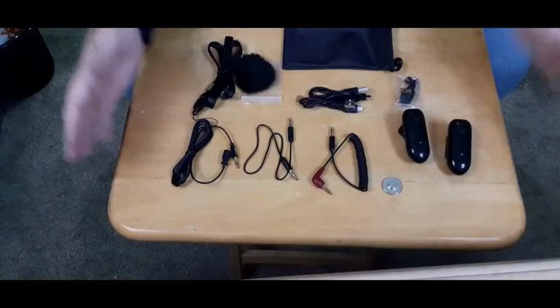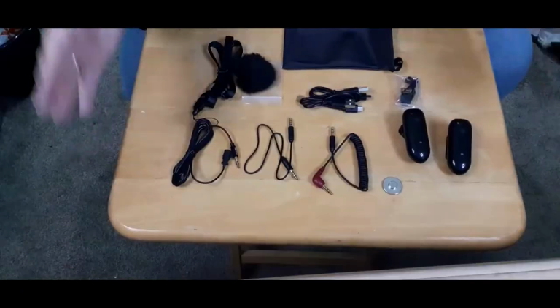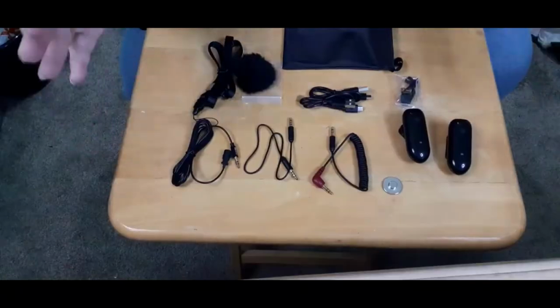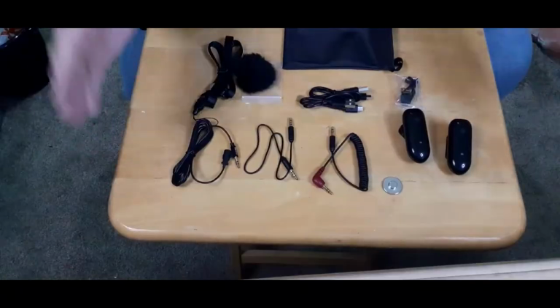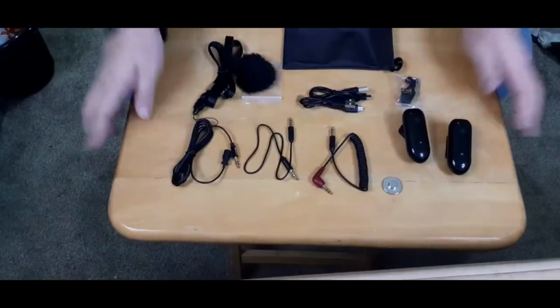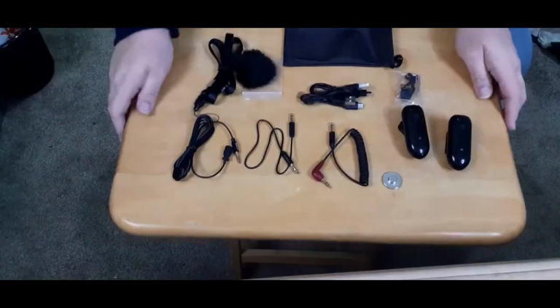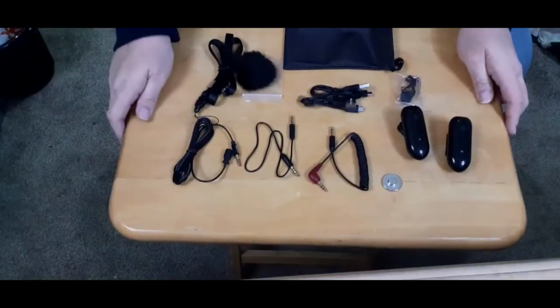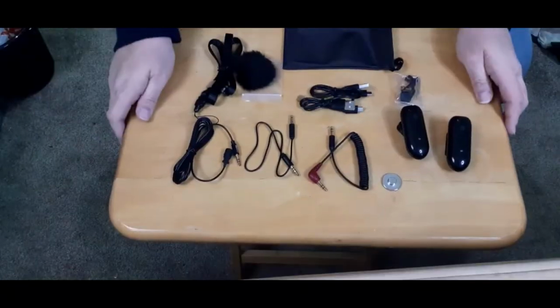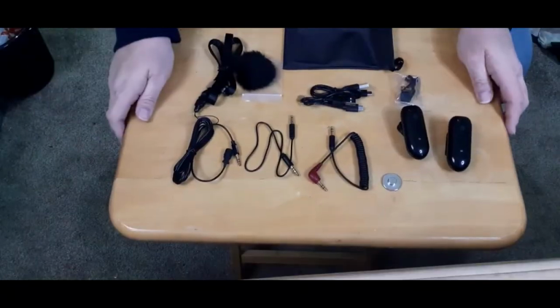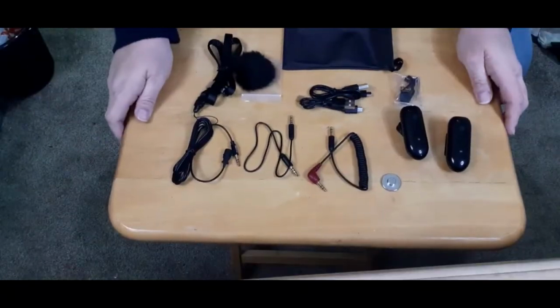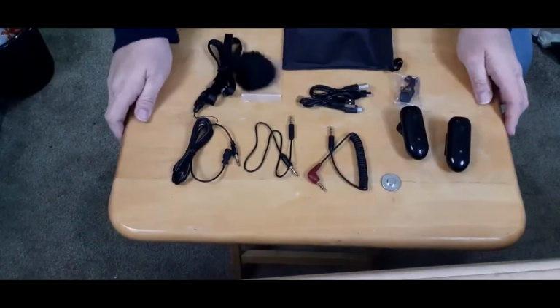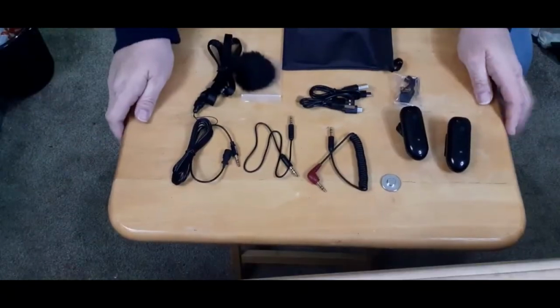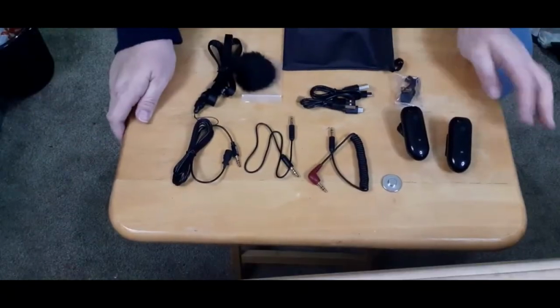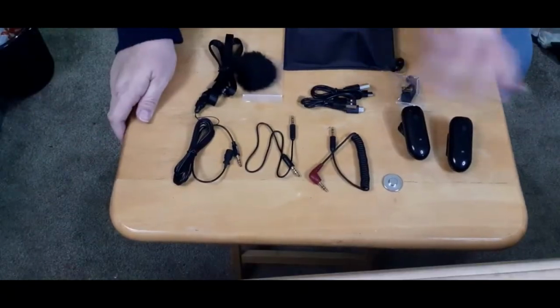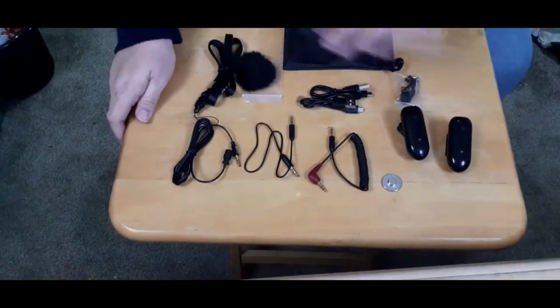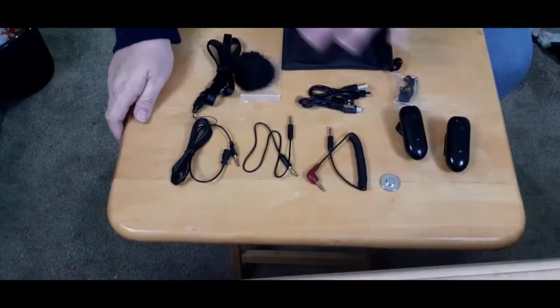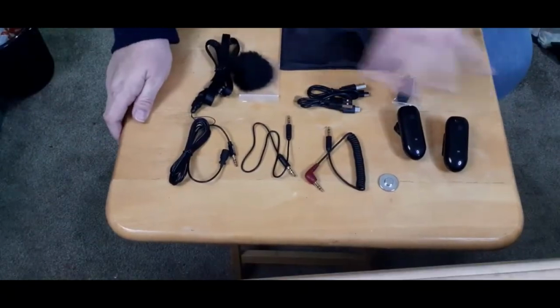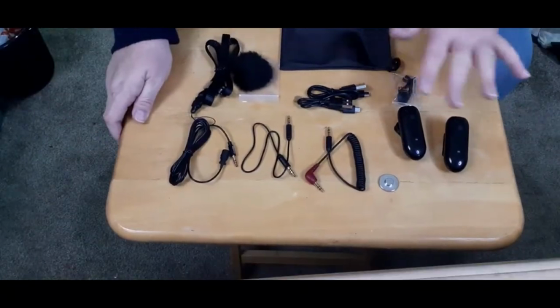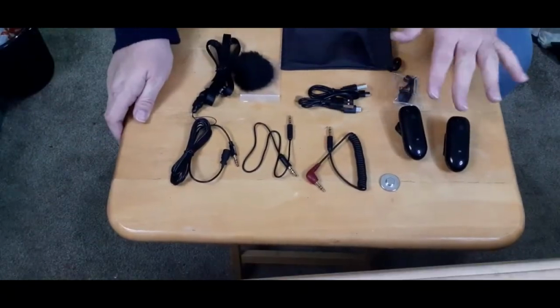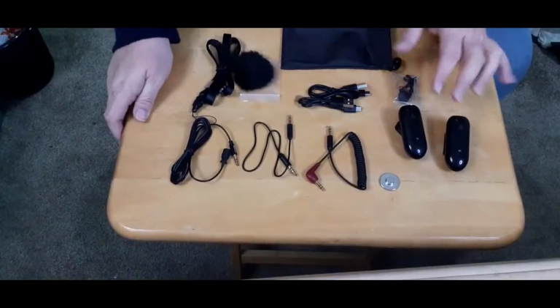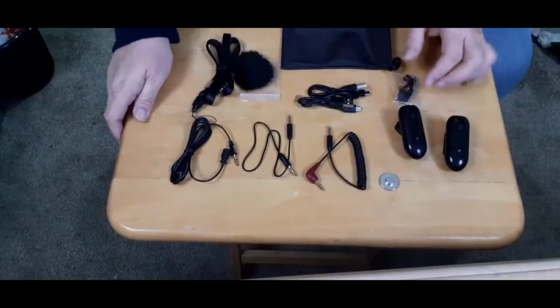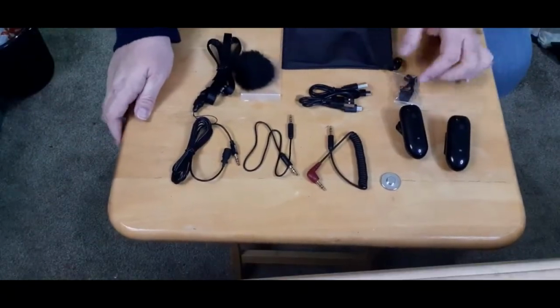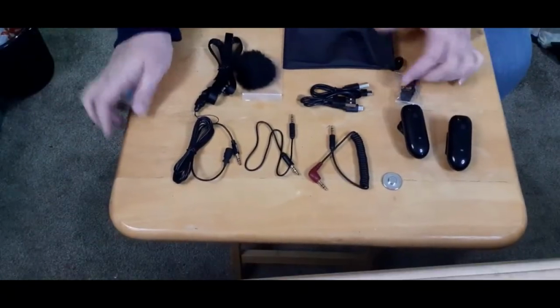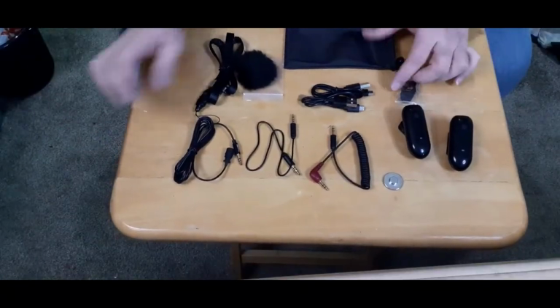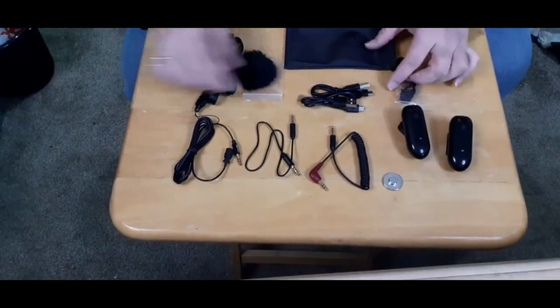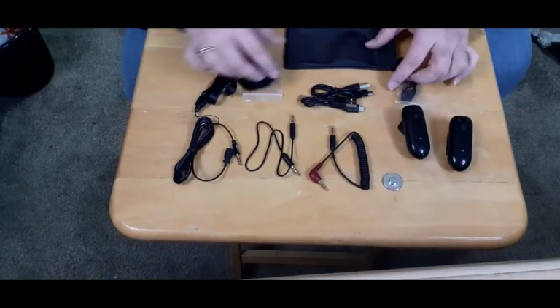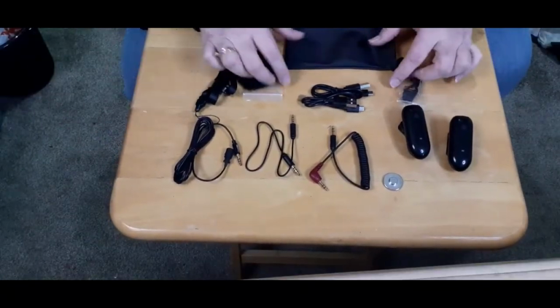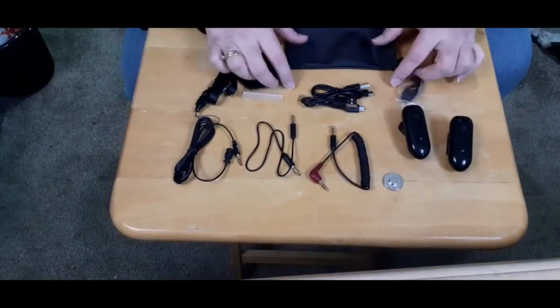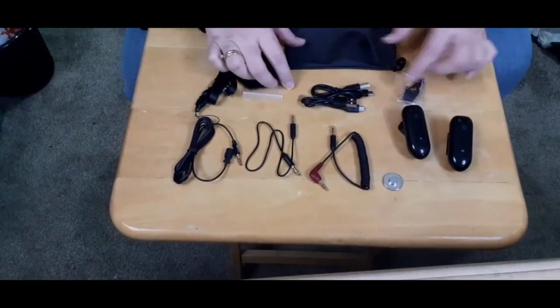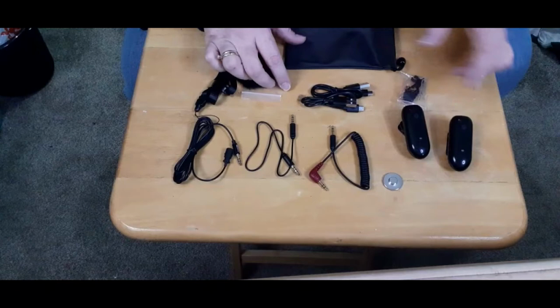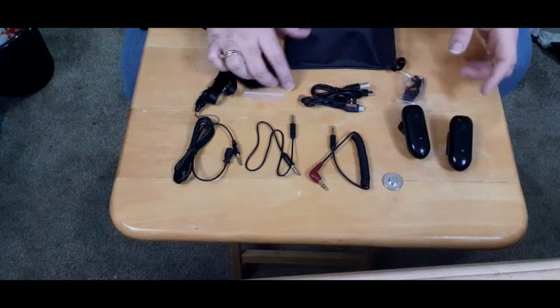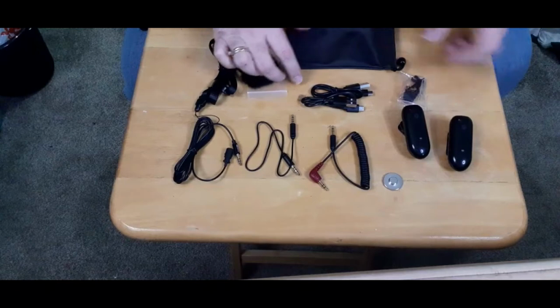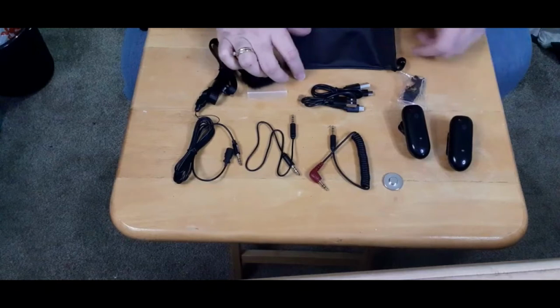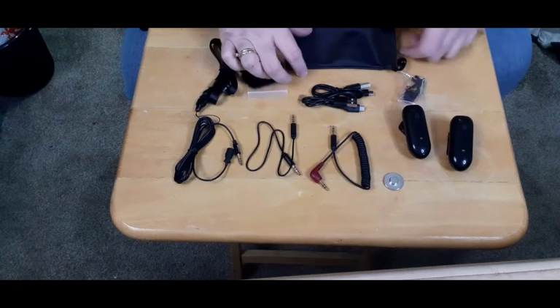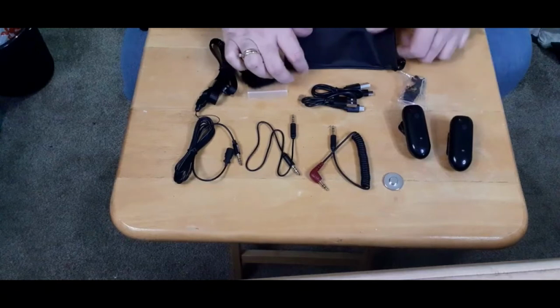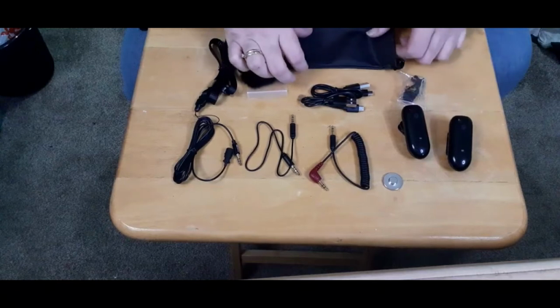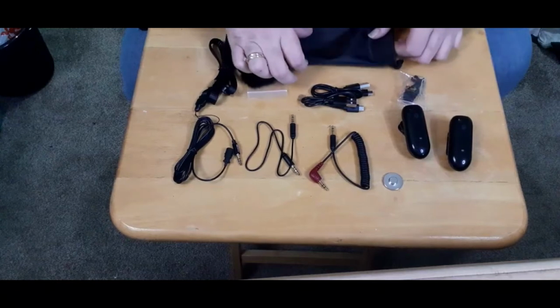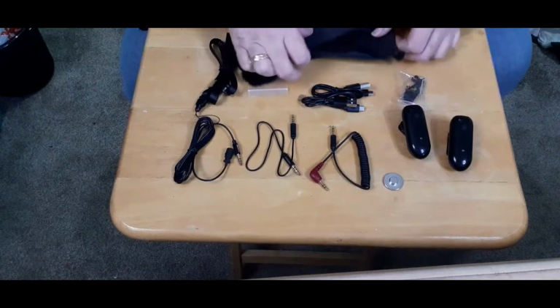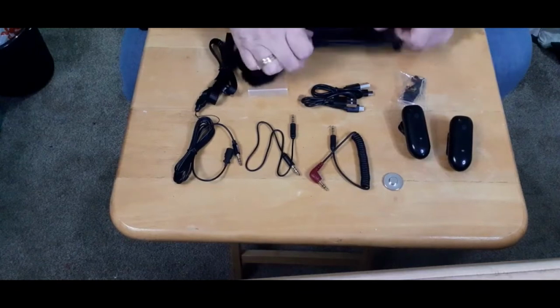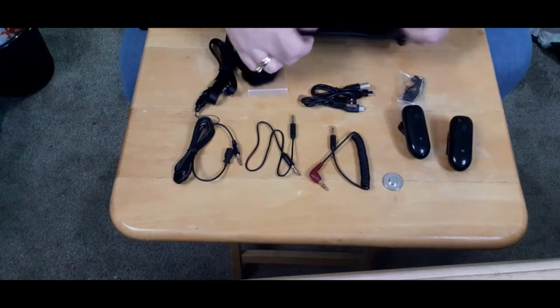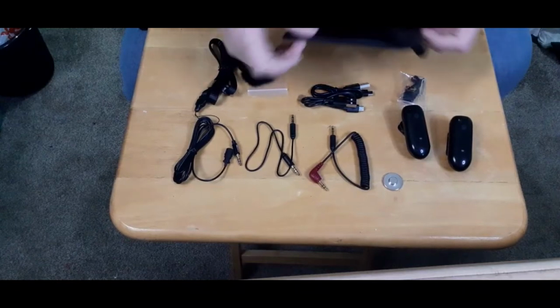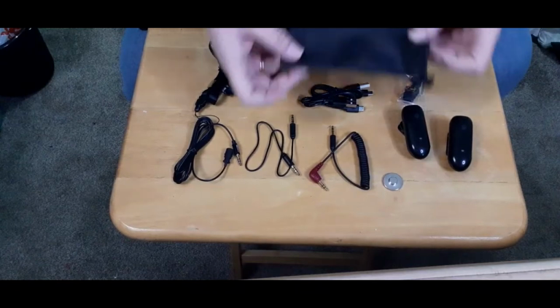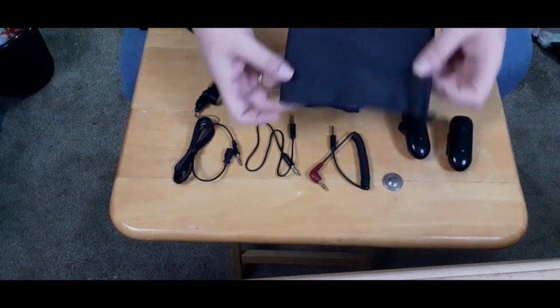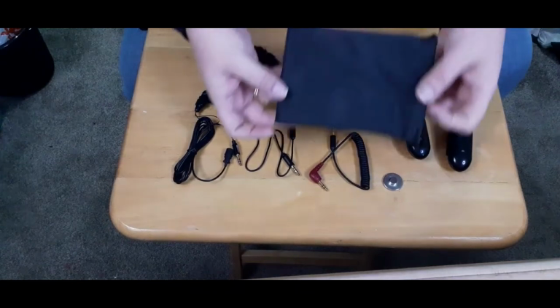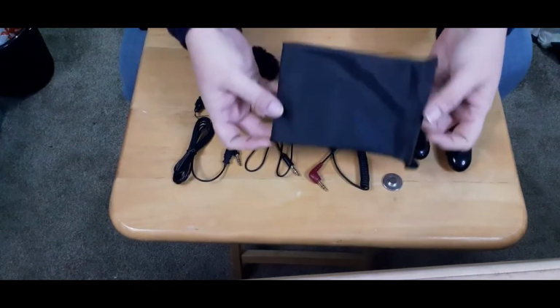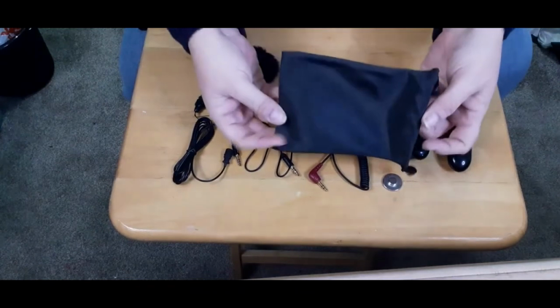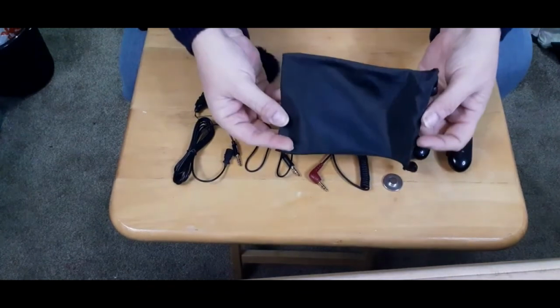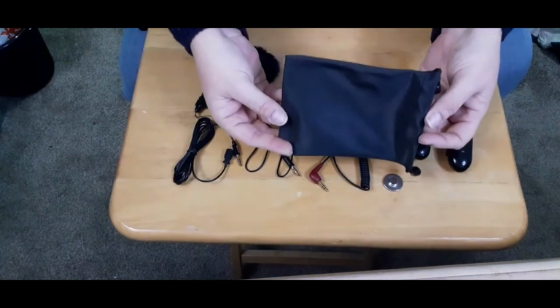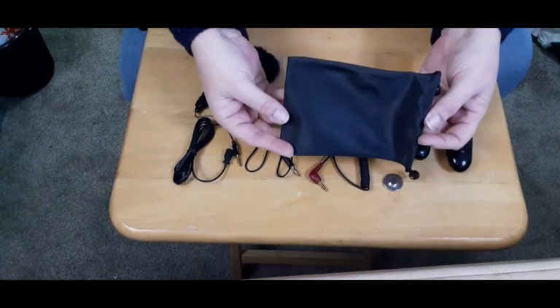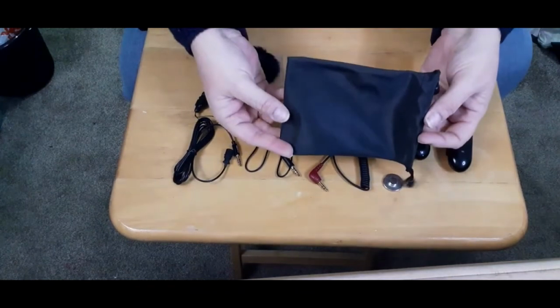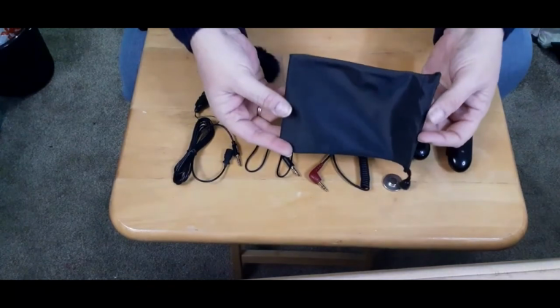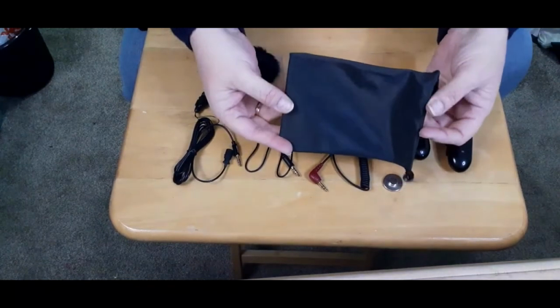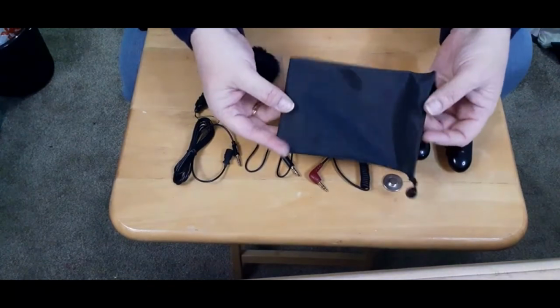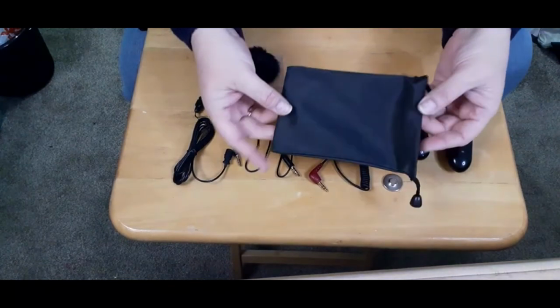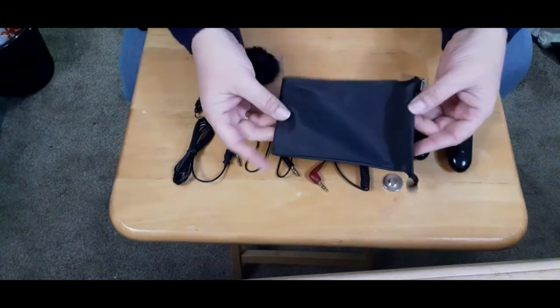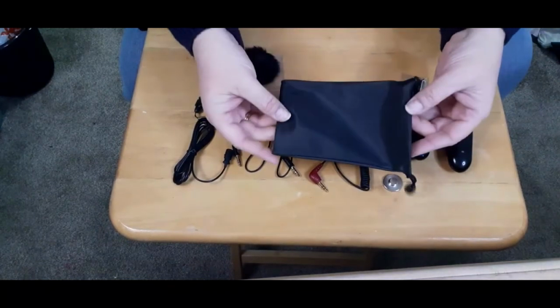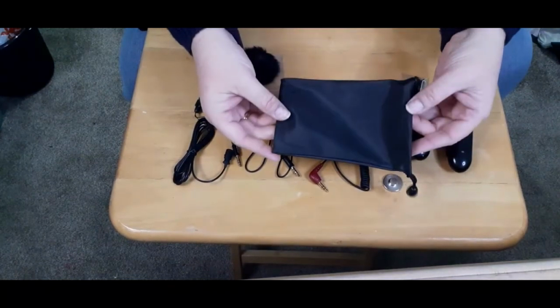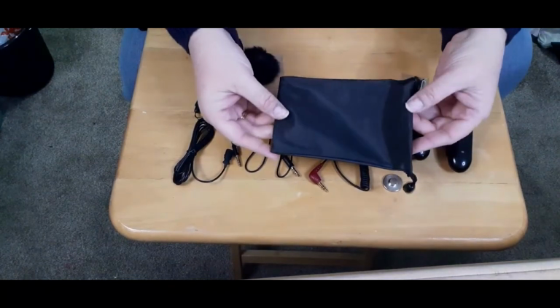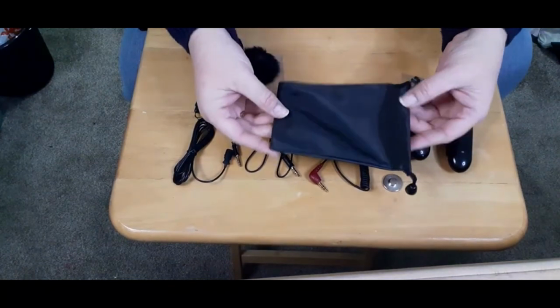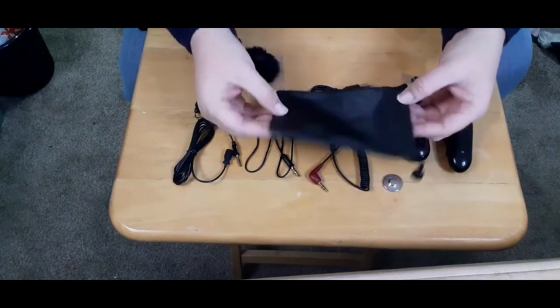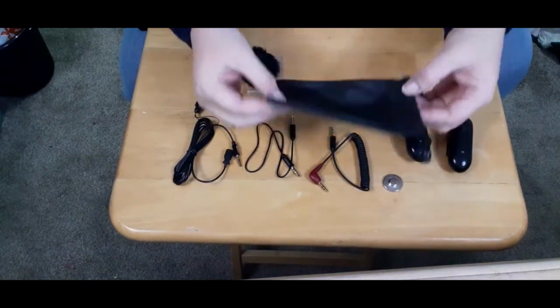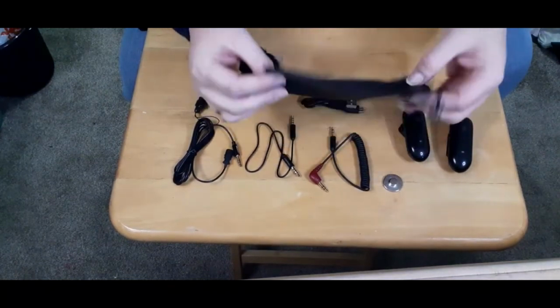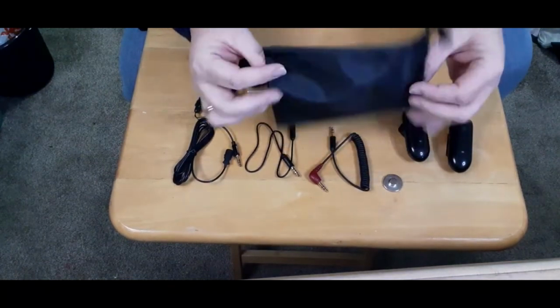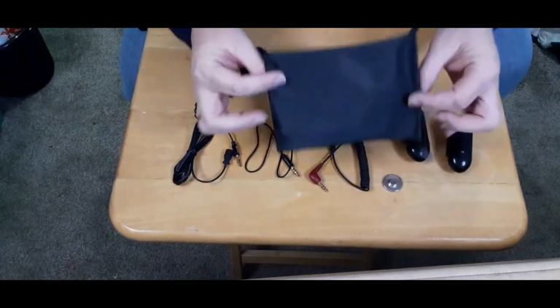I've laid out the components. Now I'll take a look at what each one of them is and does. I'm going to start with the easy one — it's the storage bag.